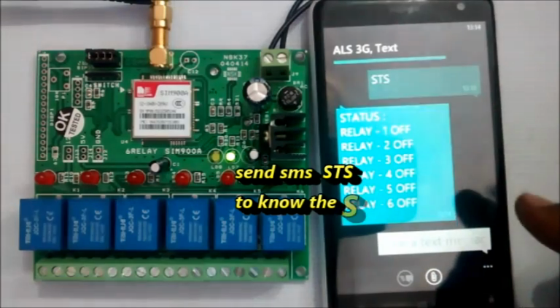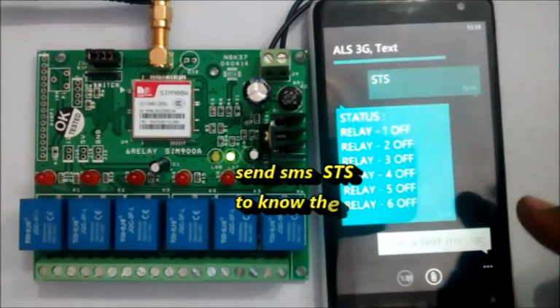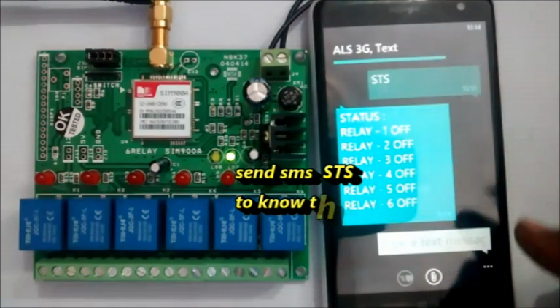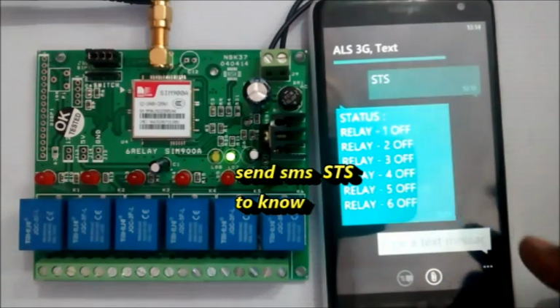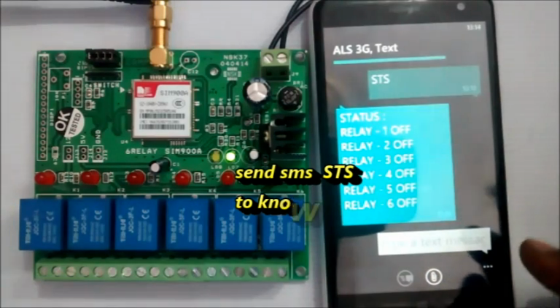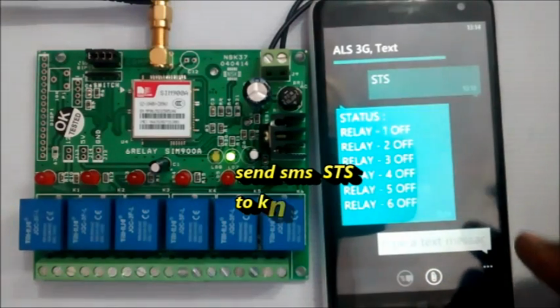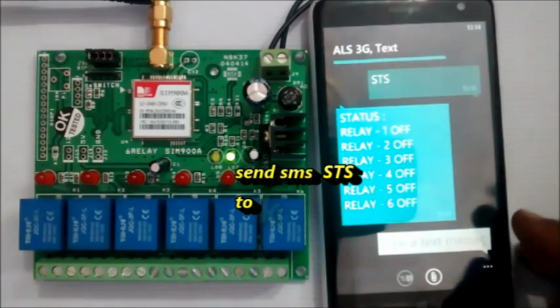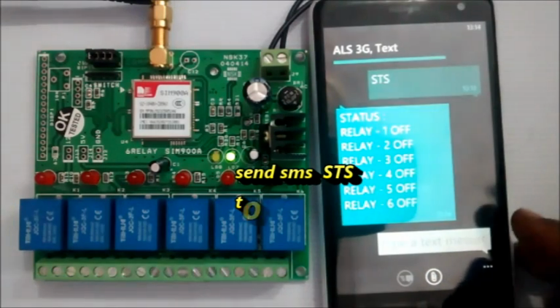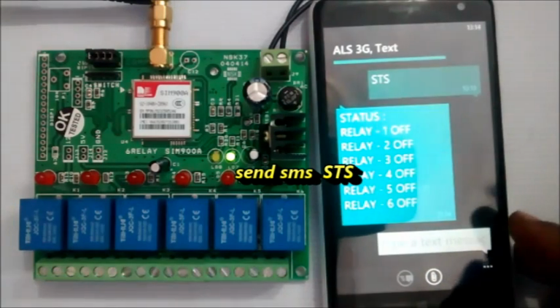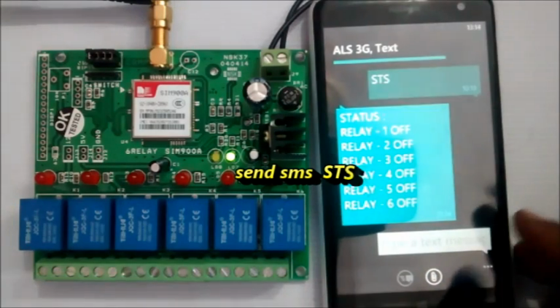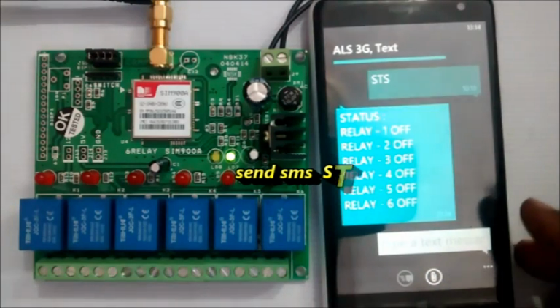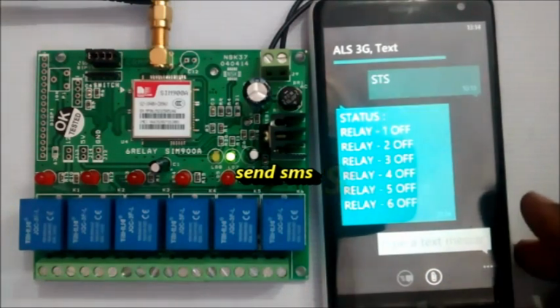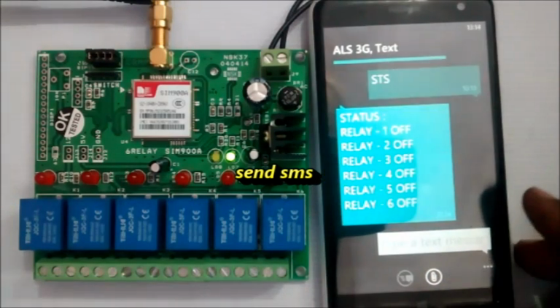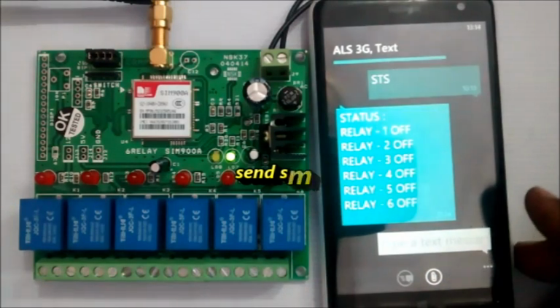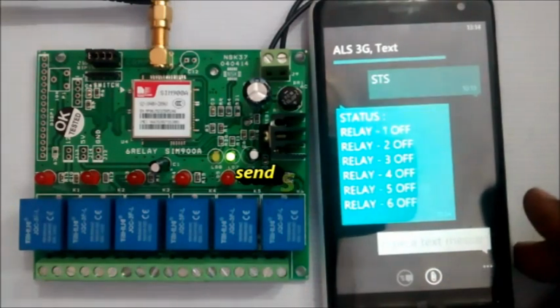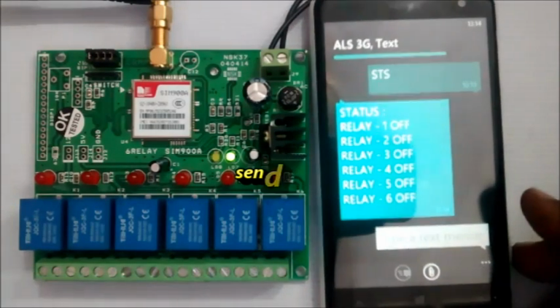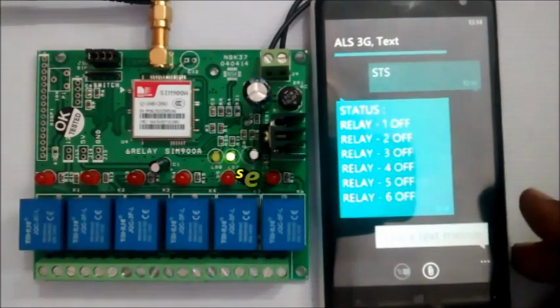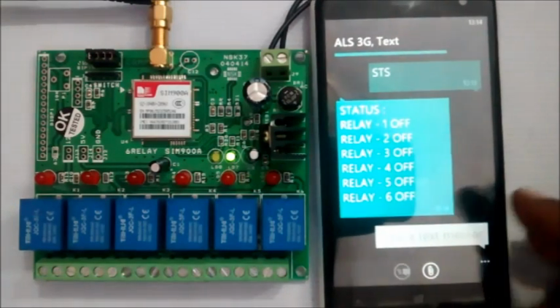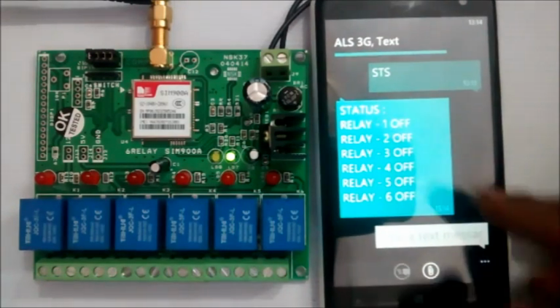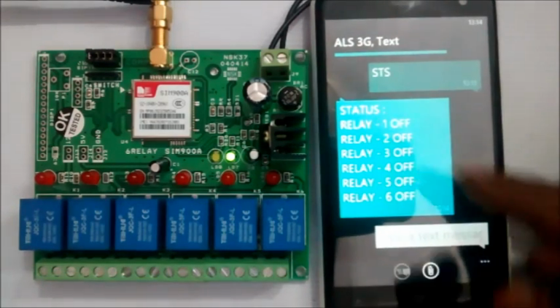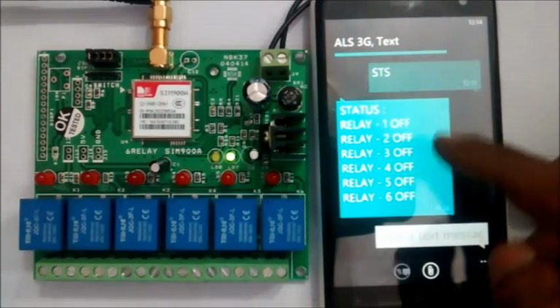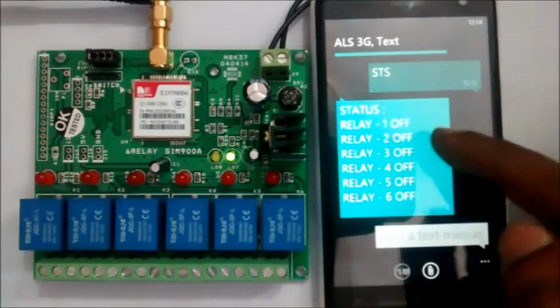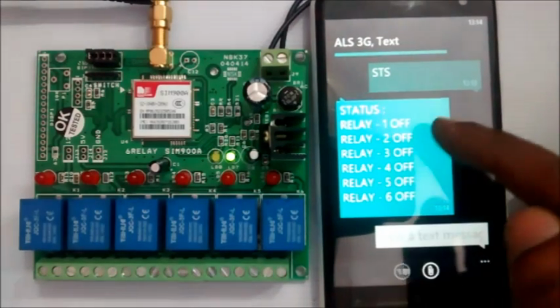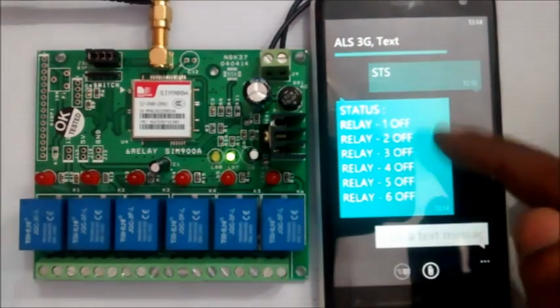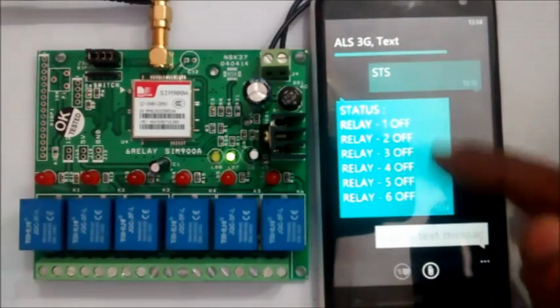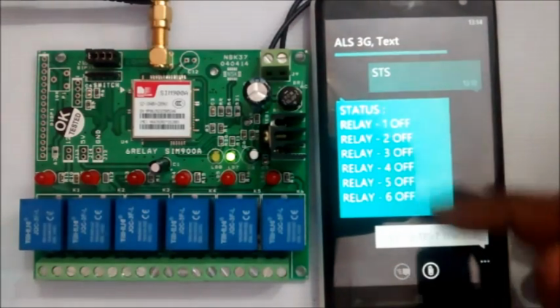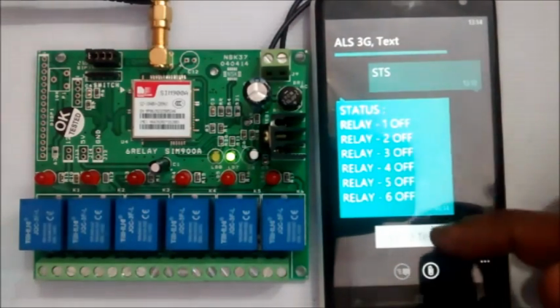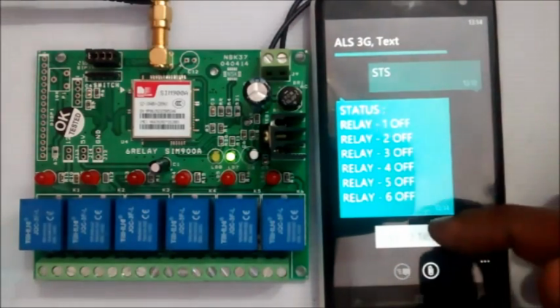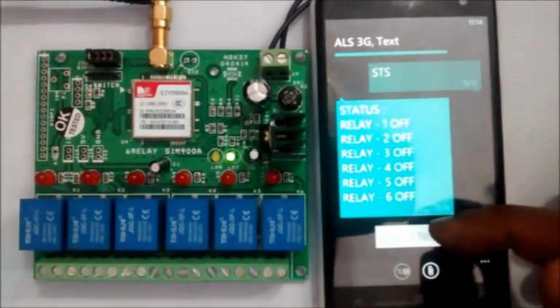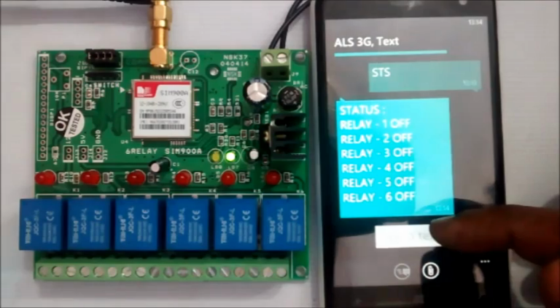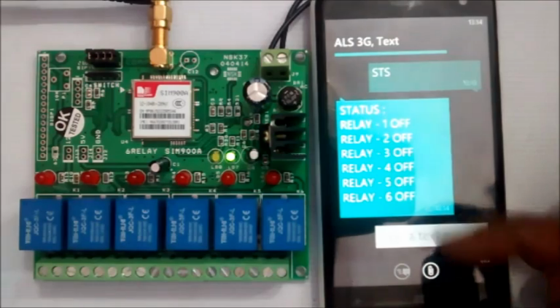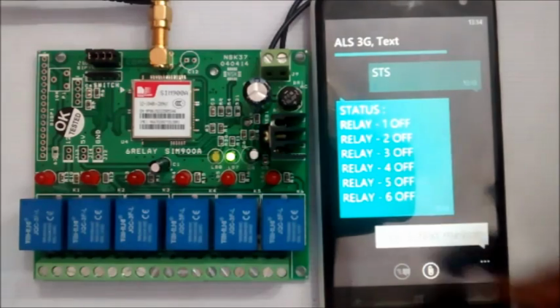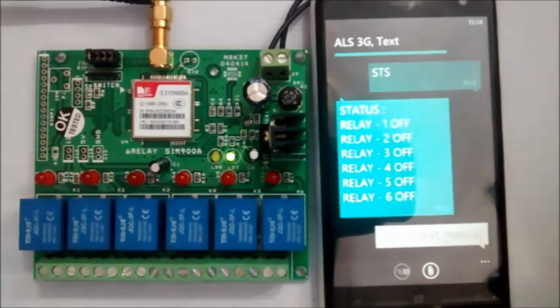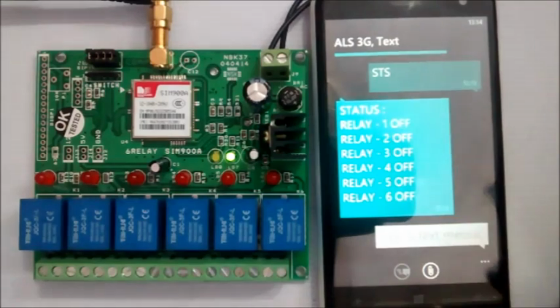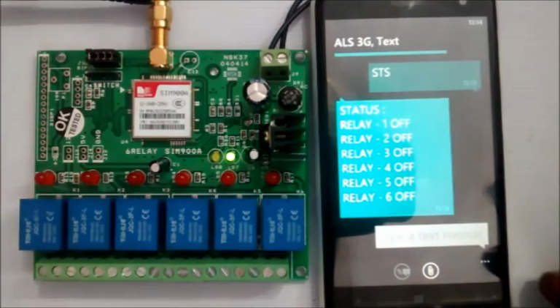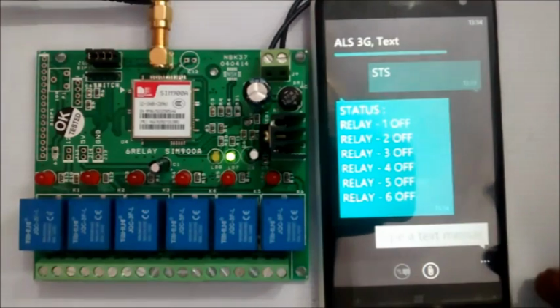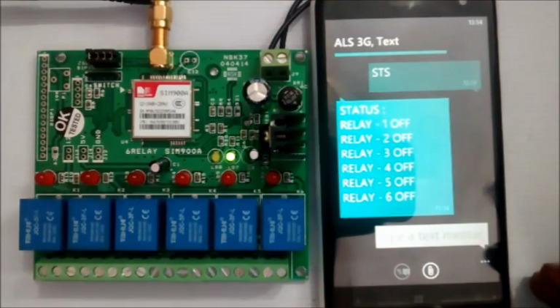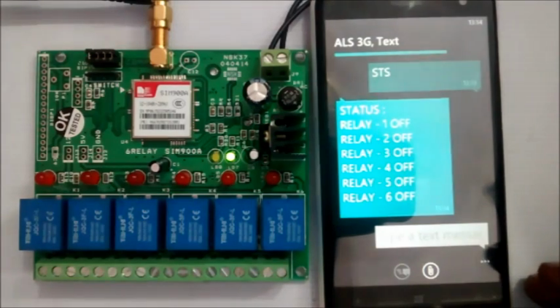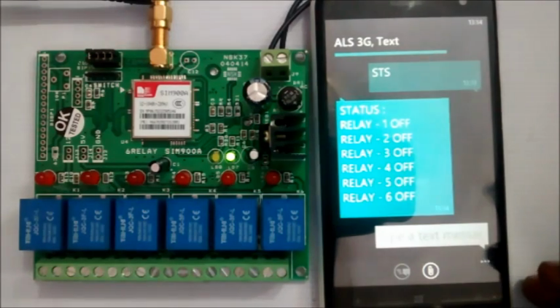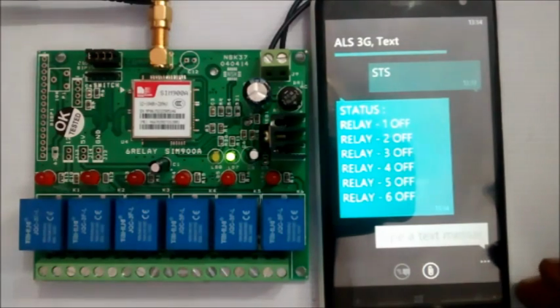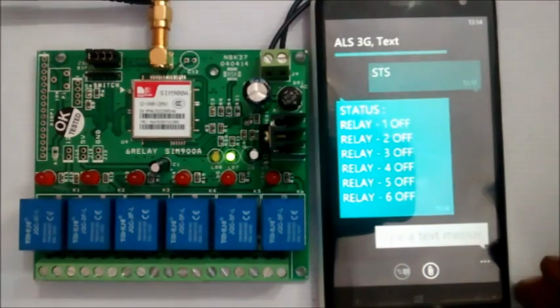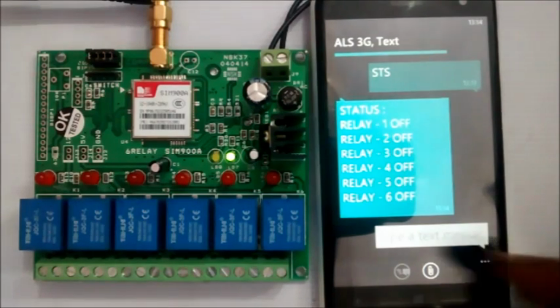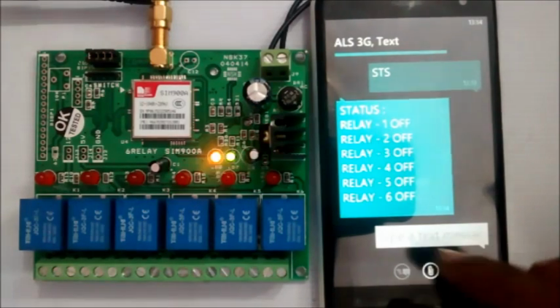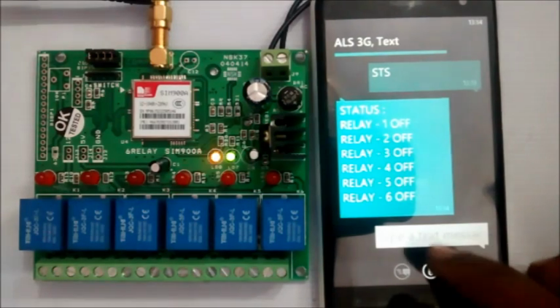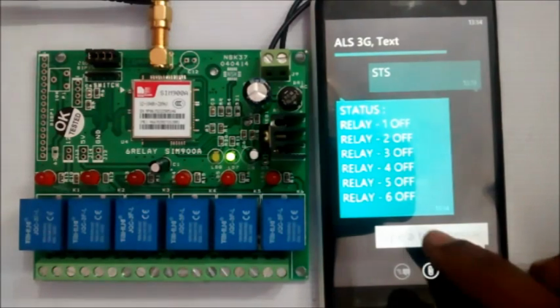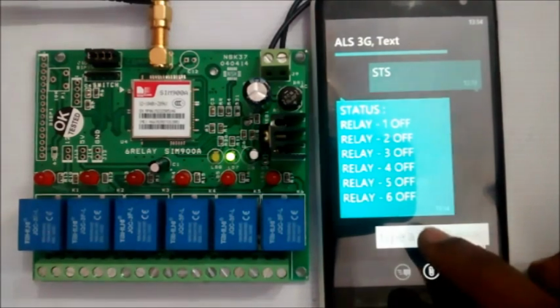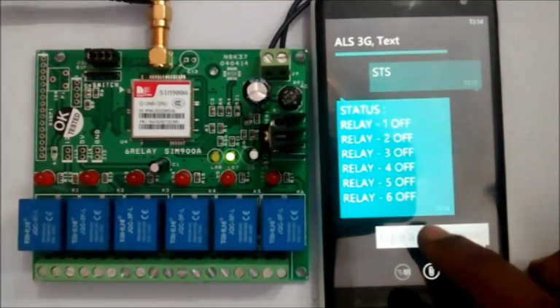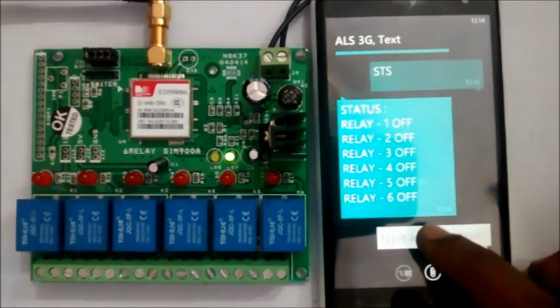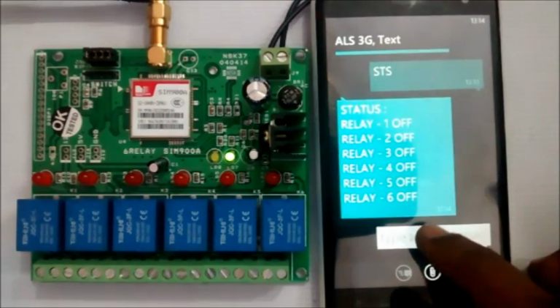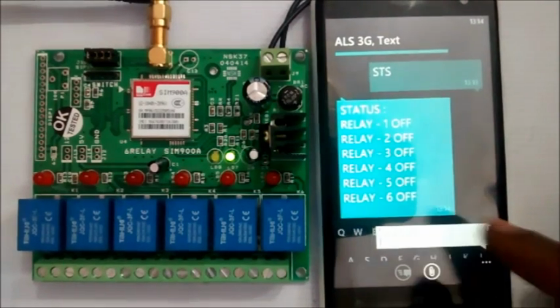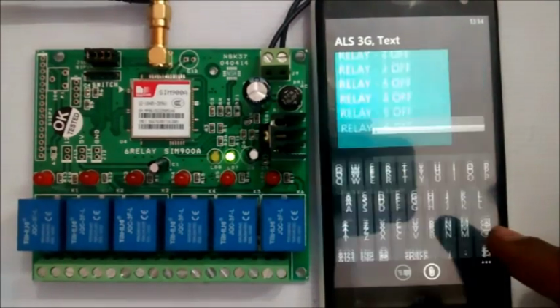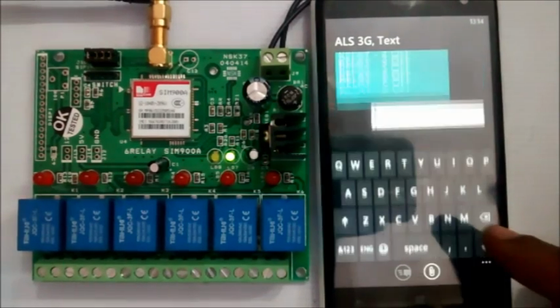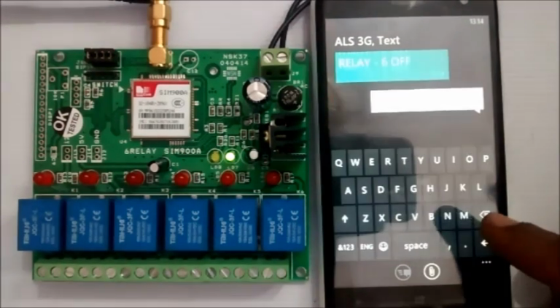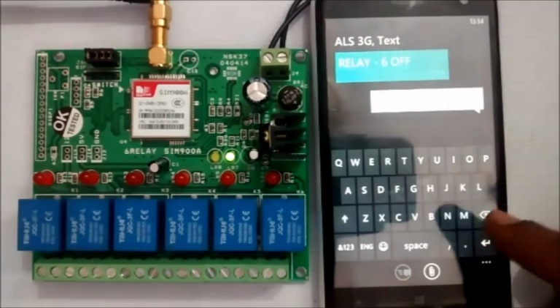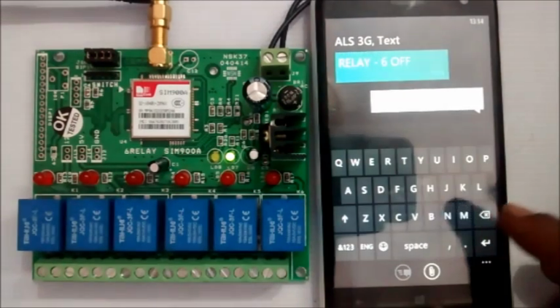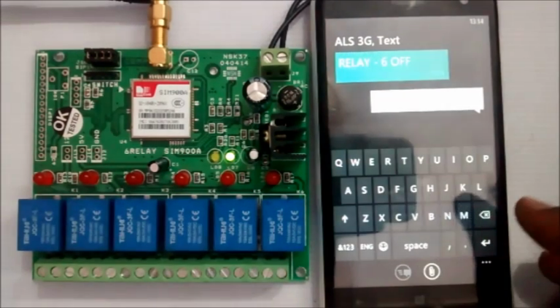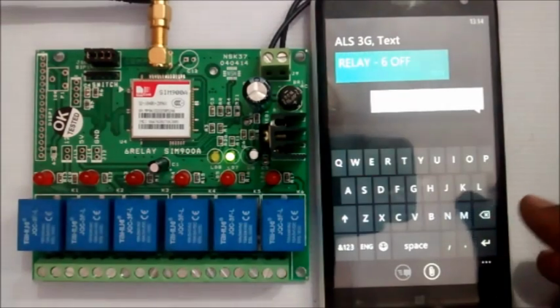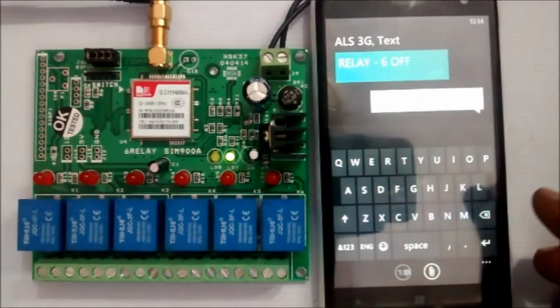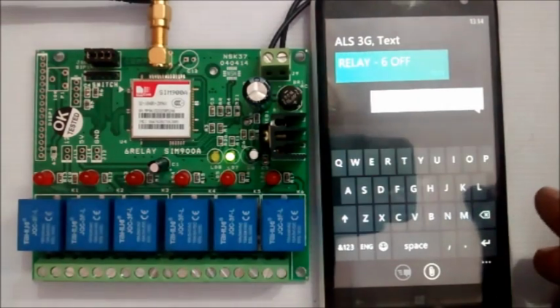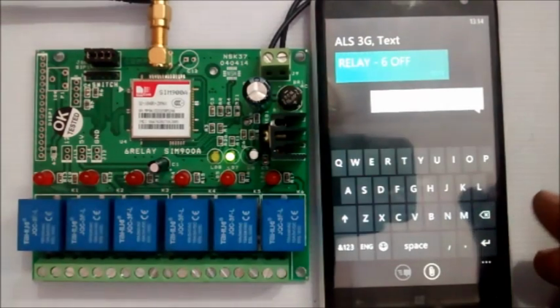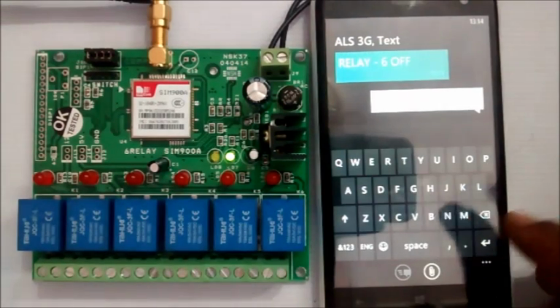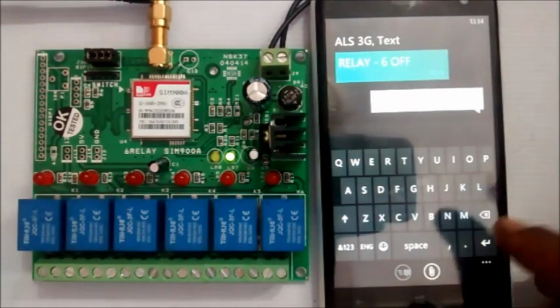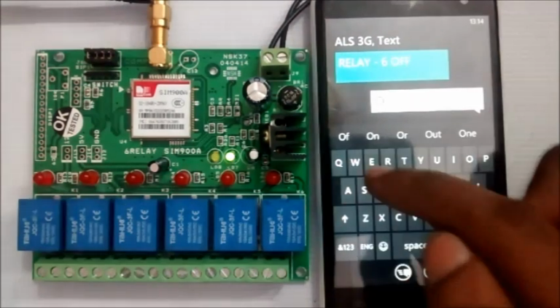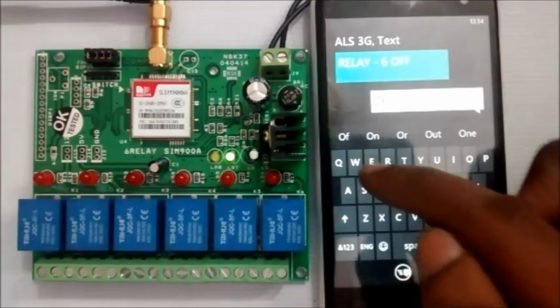Initially, all the relays are off, so you get the status as relay 1, 2, 3, up to 6 — all are off.